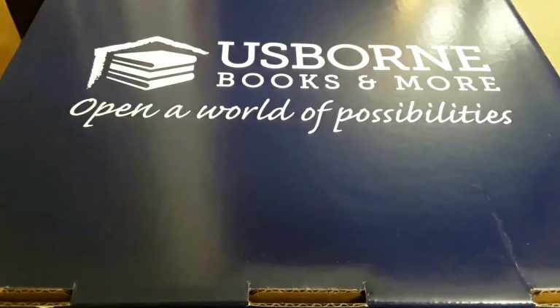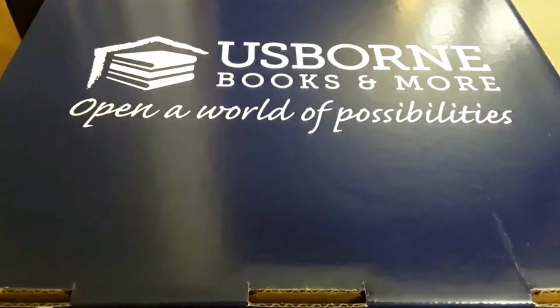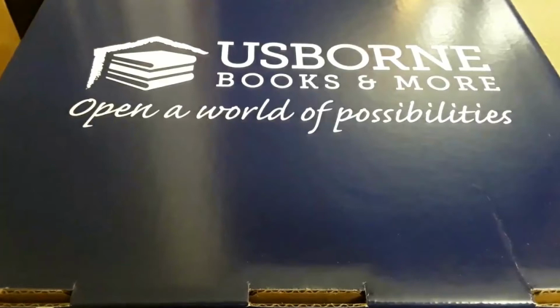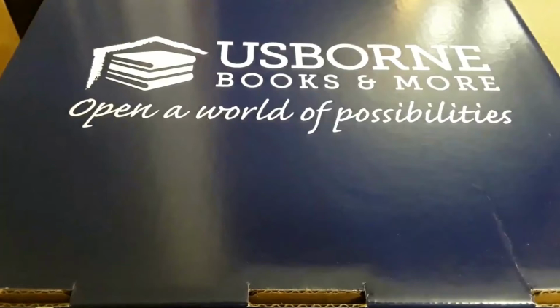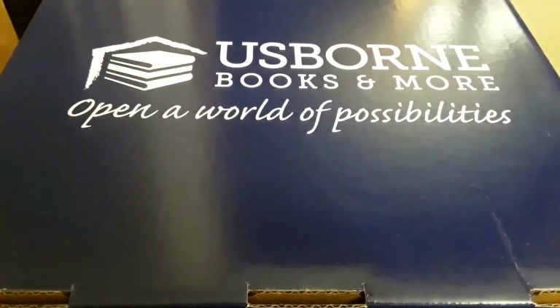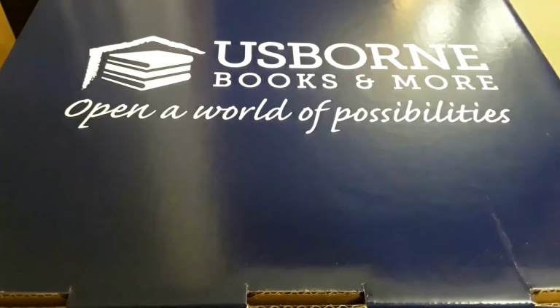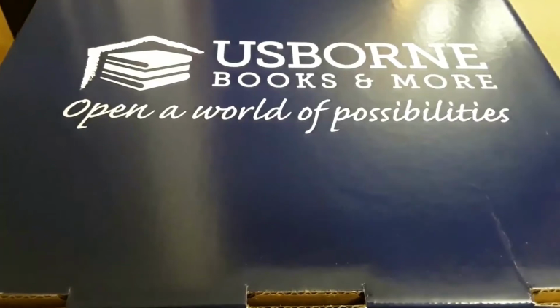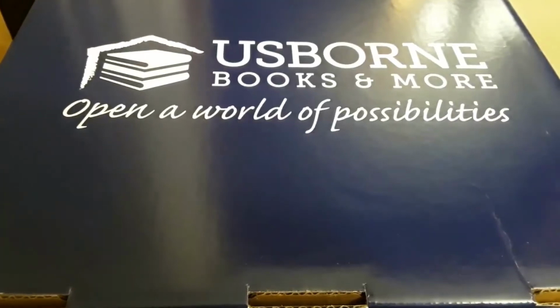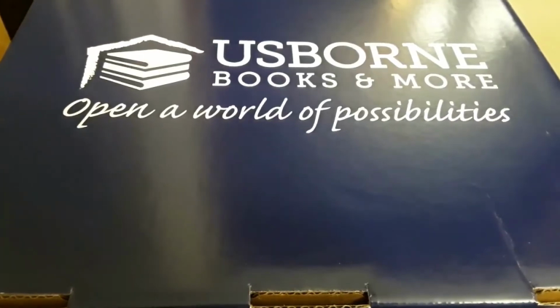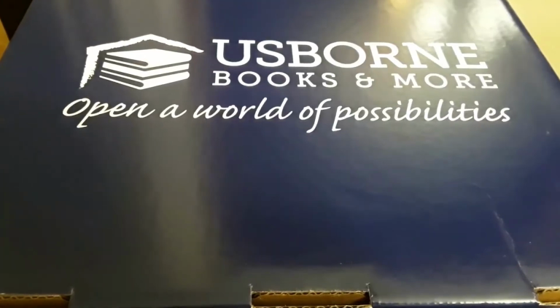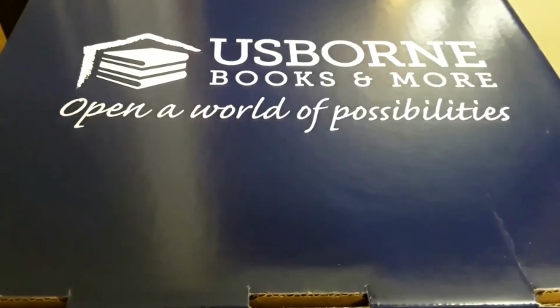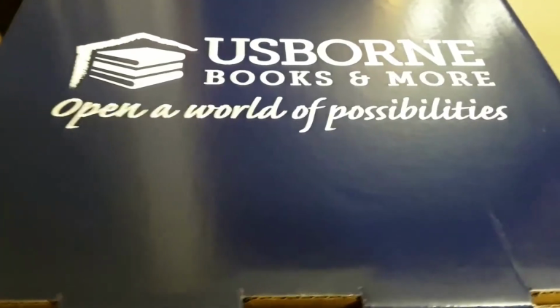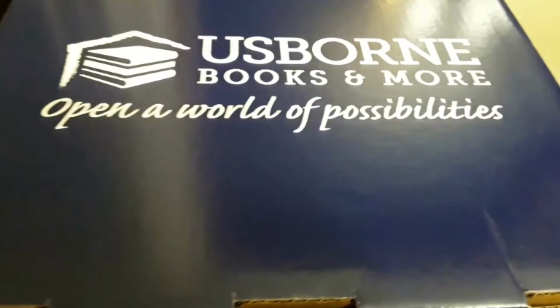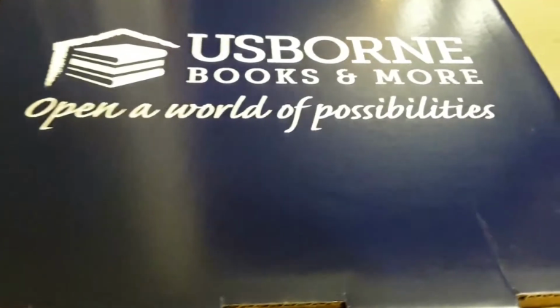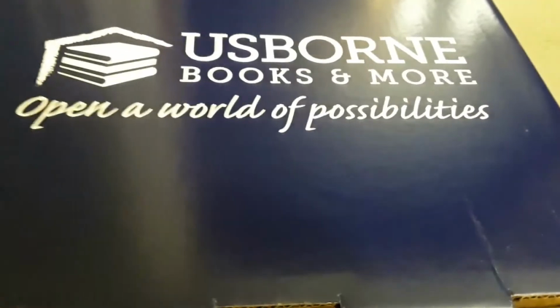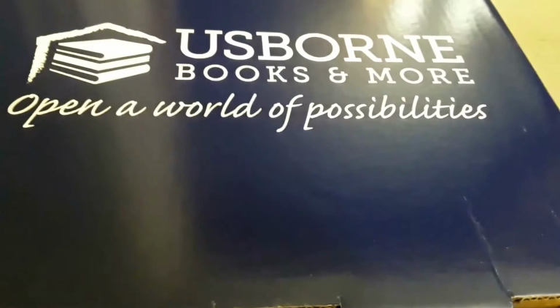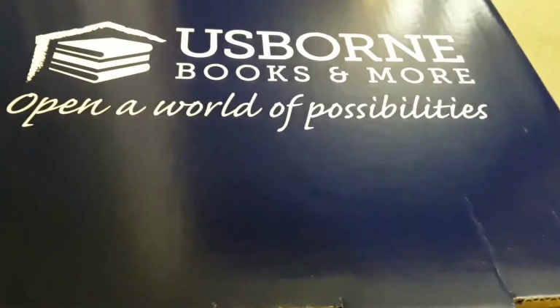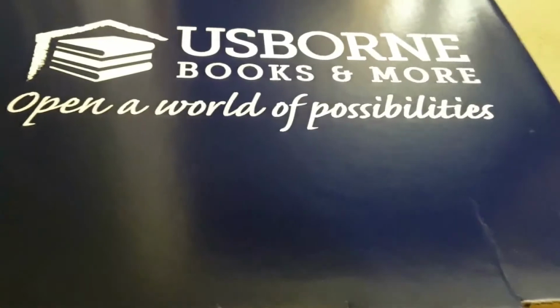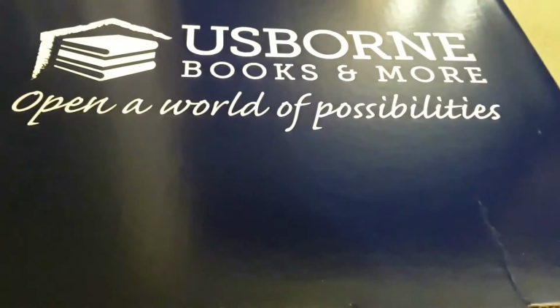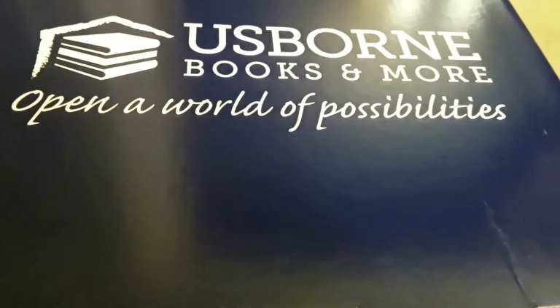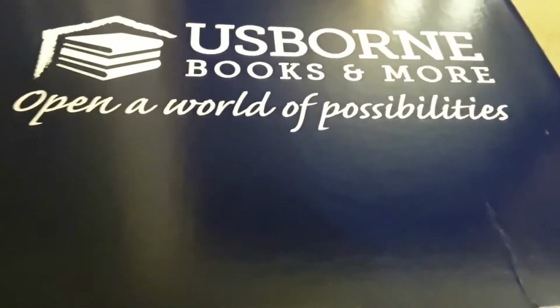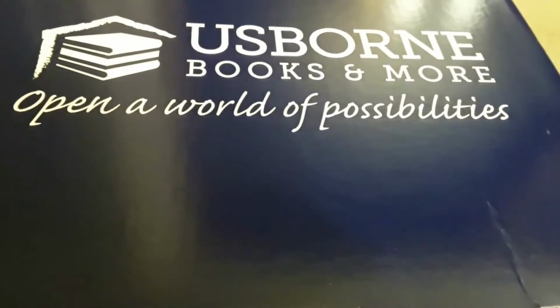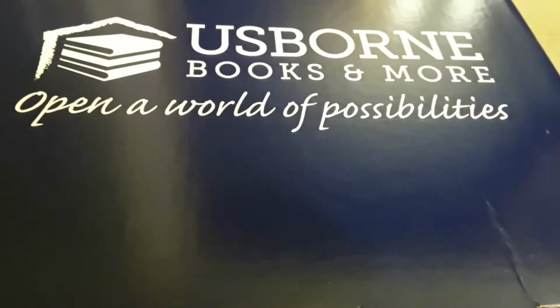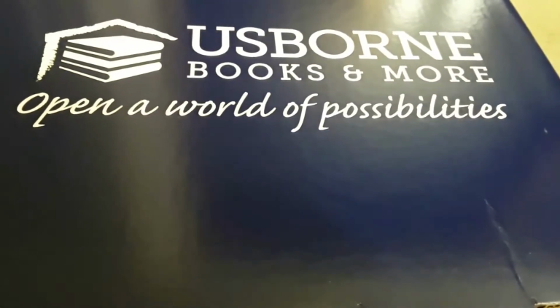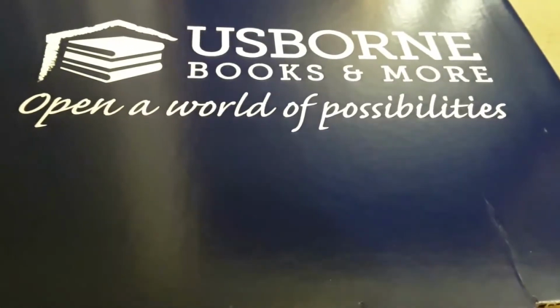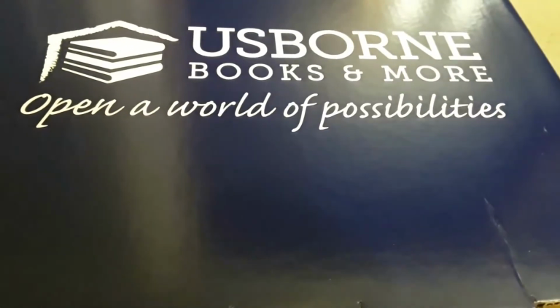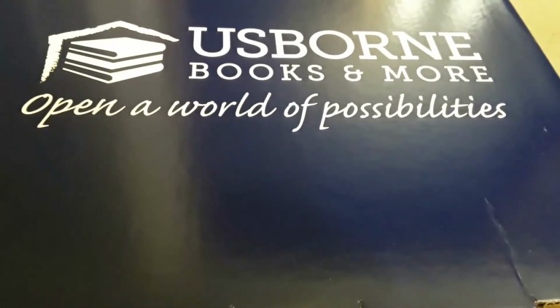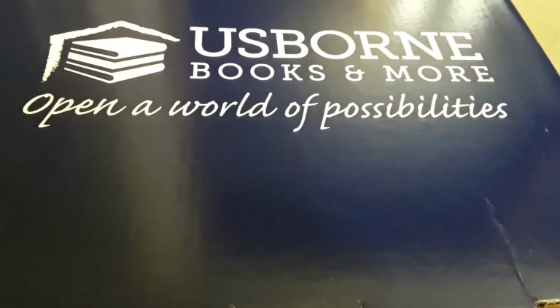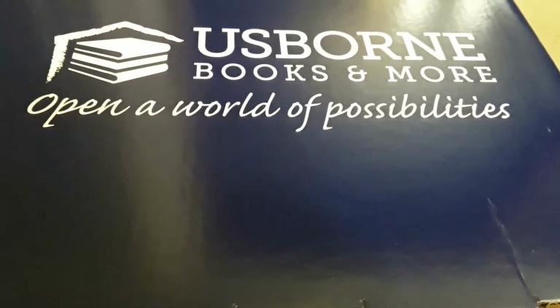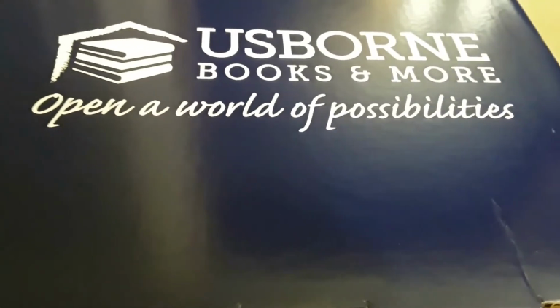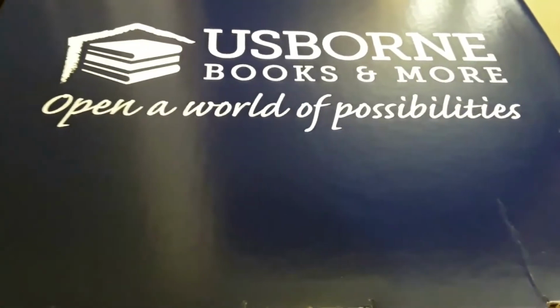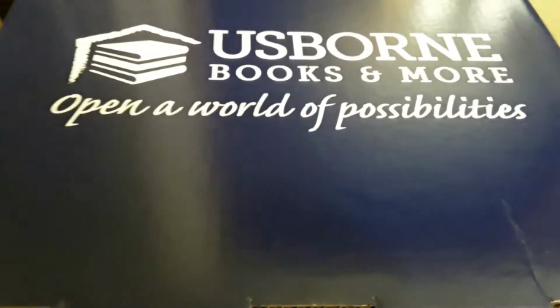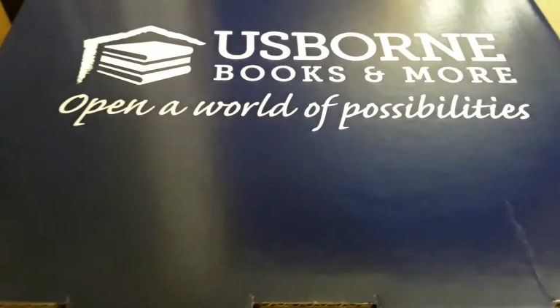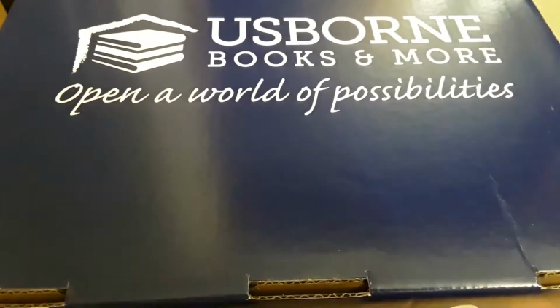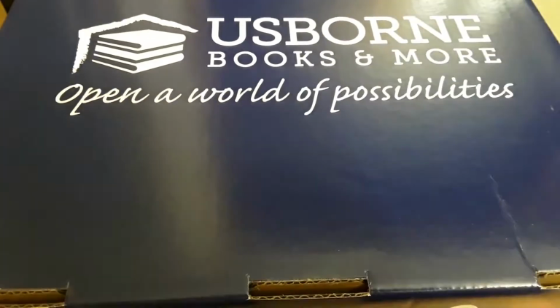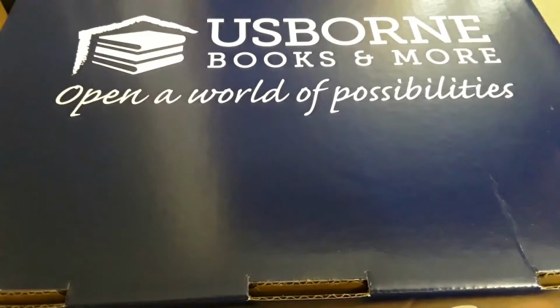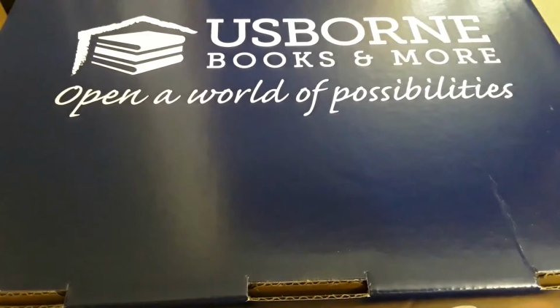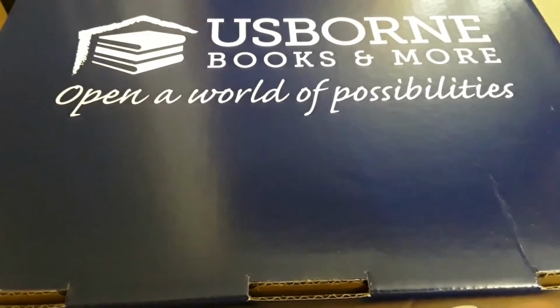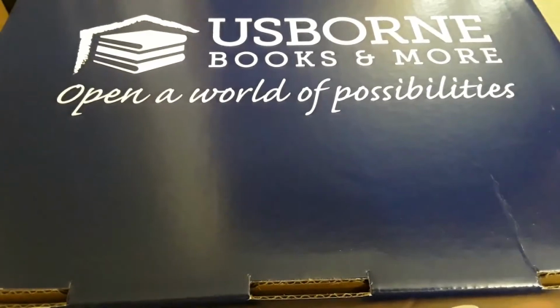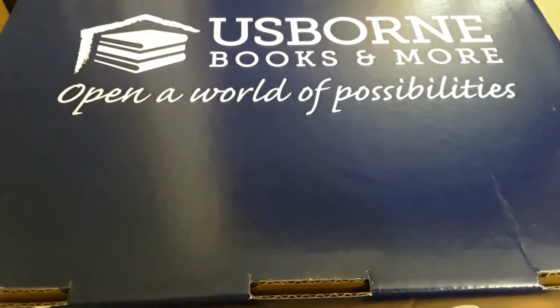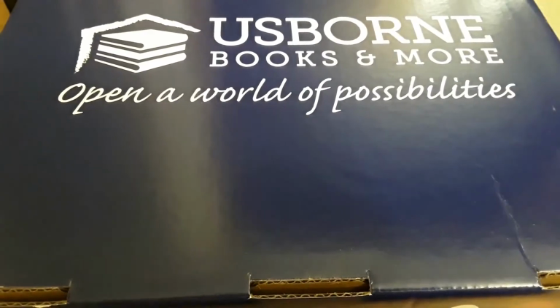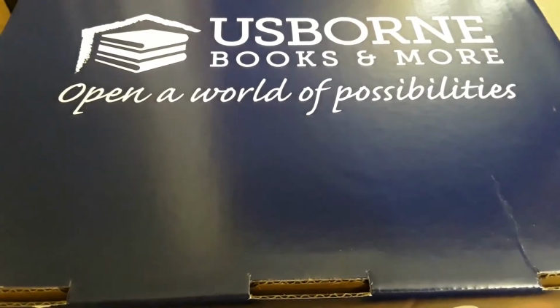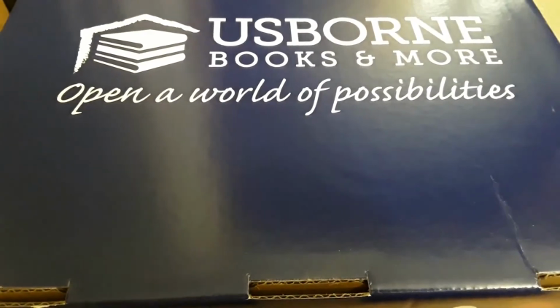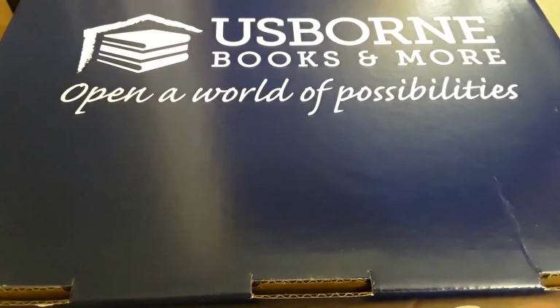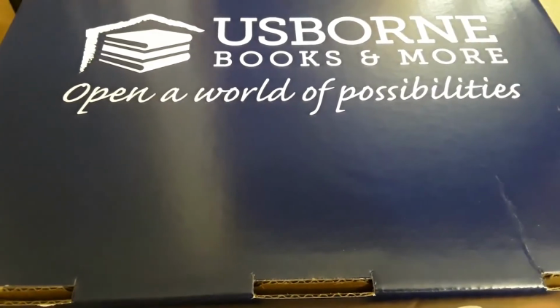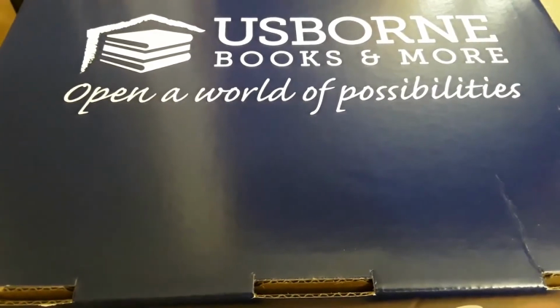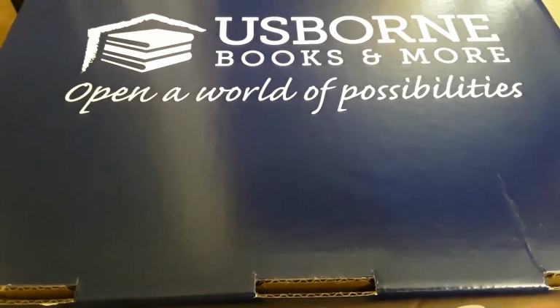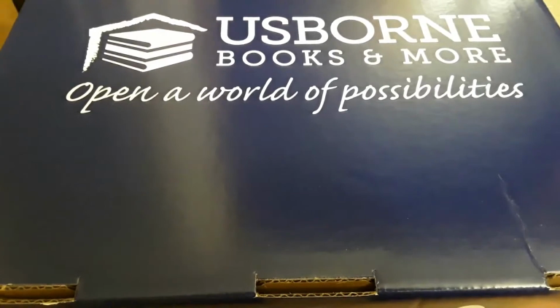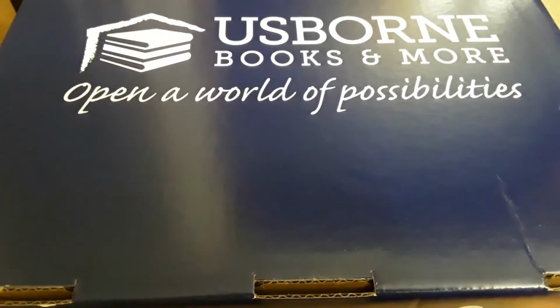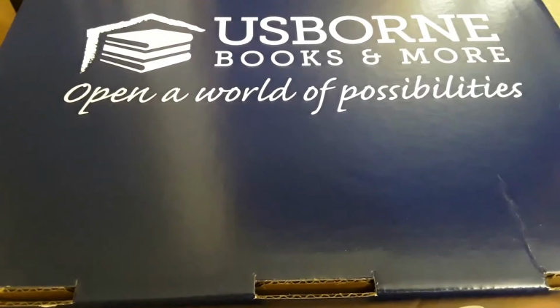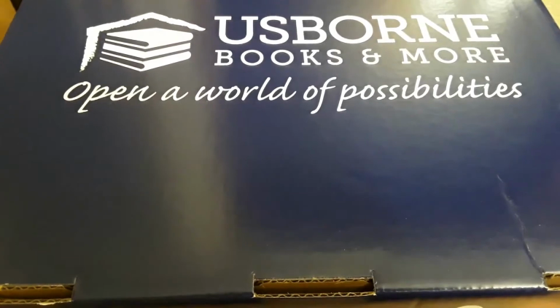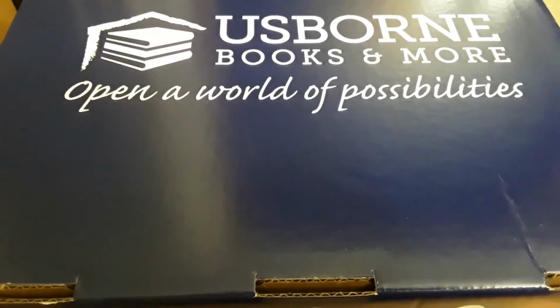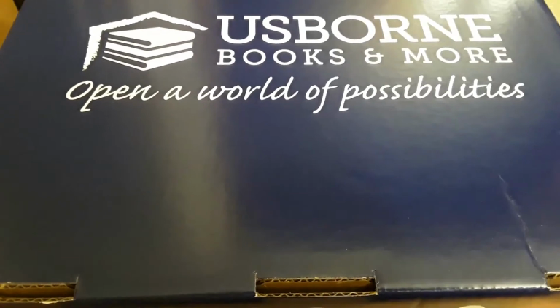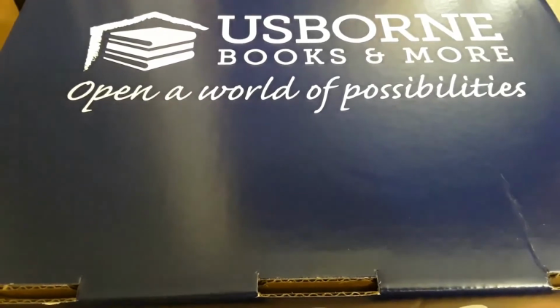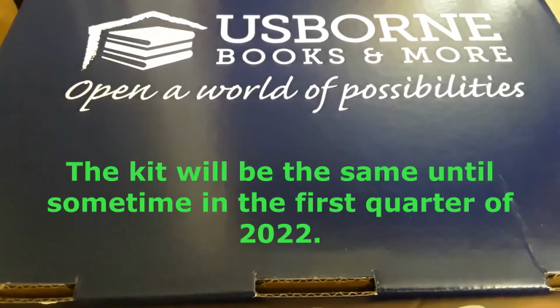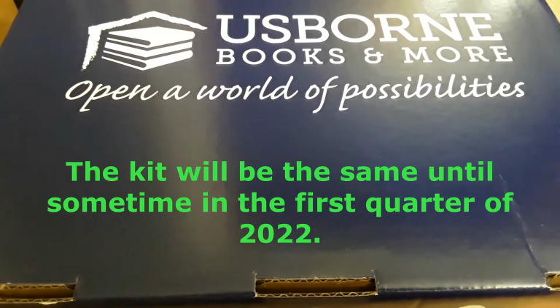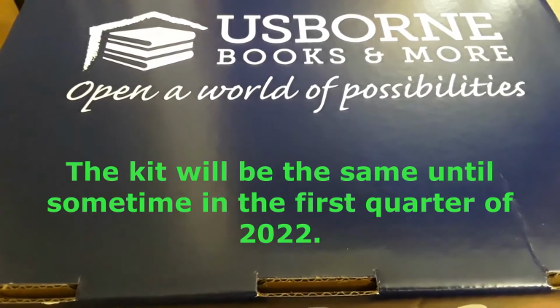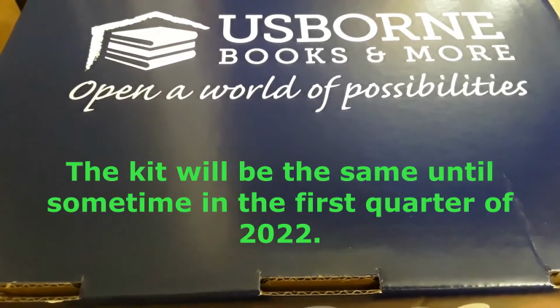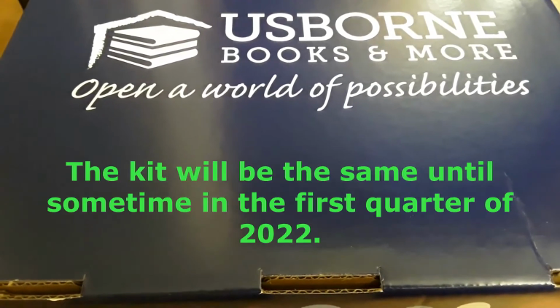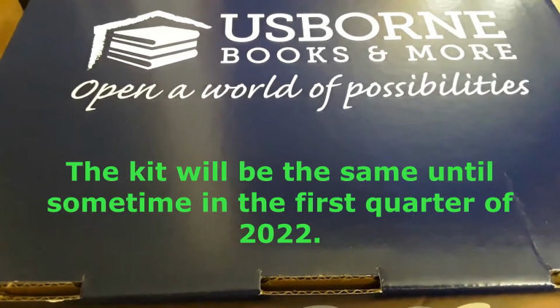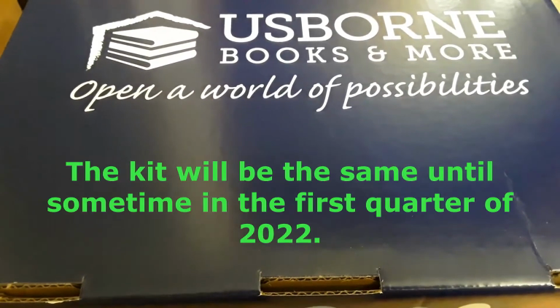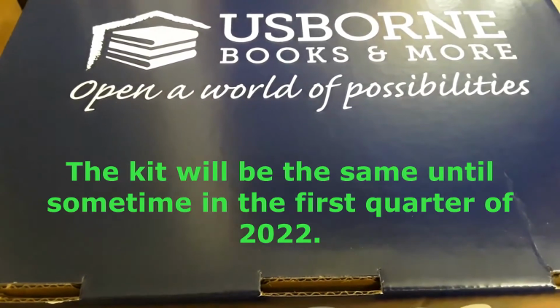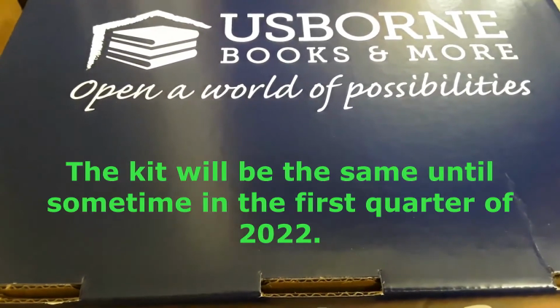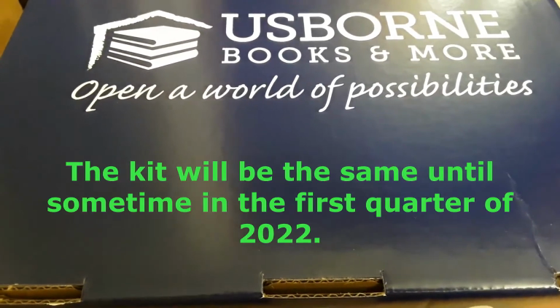Hi, welcome back to my channel. I'm Jessica with homeschoolingnewbie.com. I wanted to show you what was in the Usborne new consultant kit.